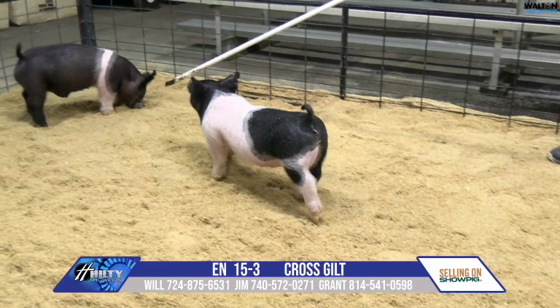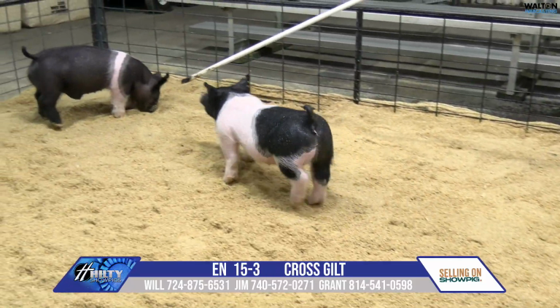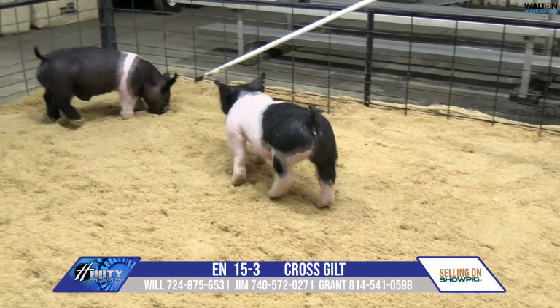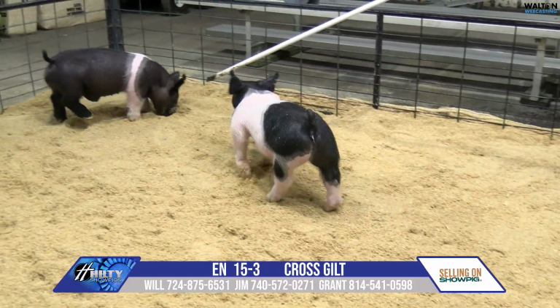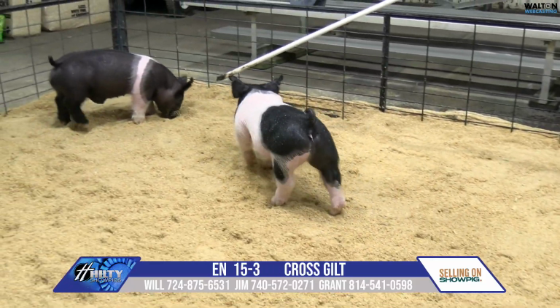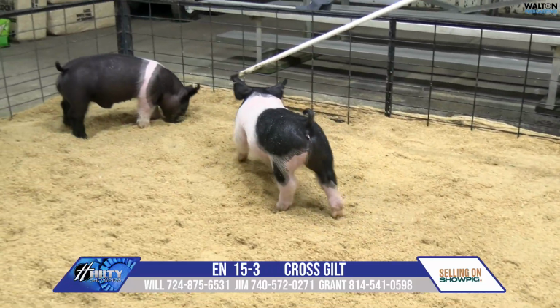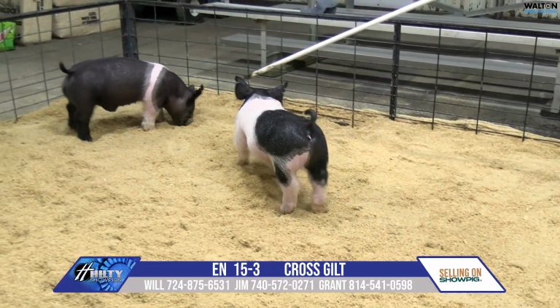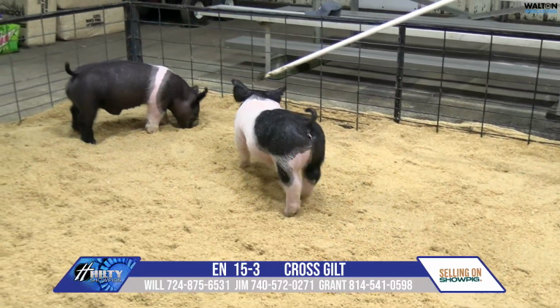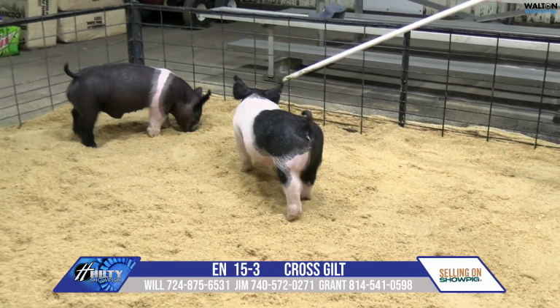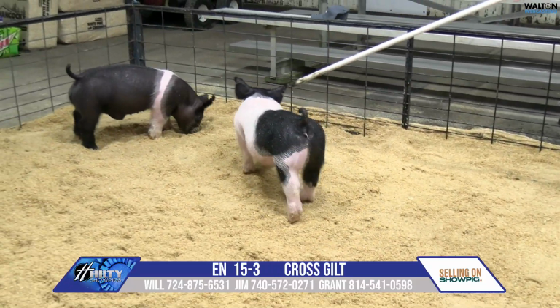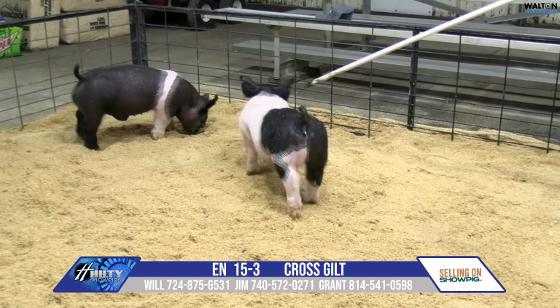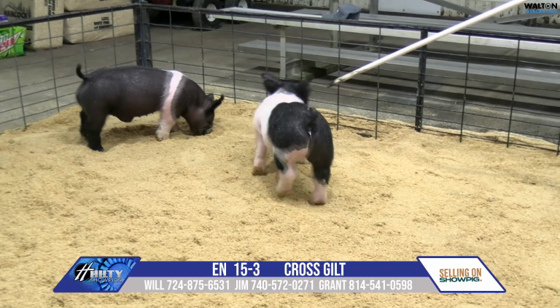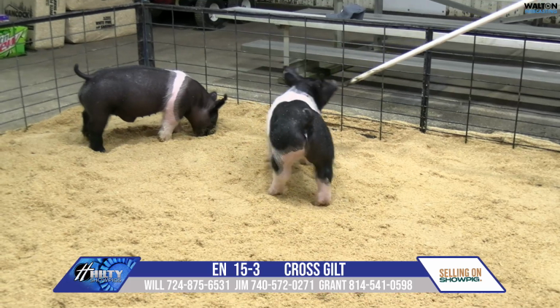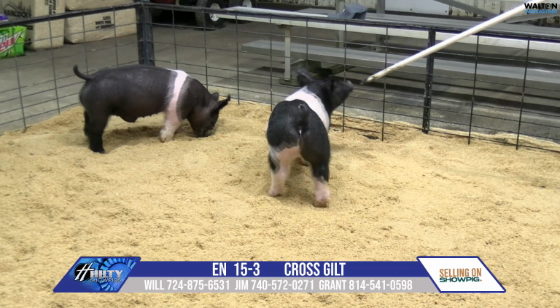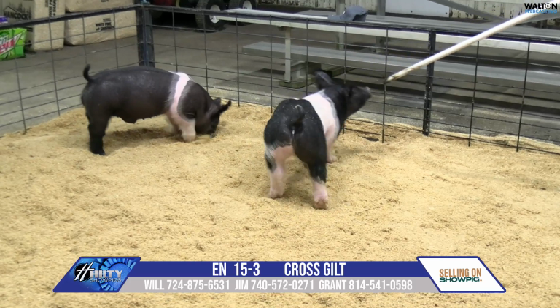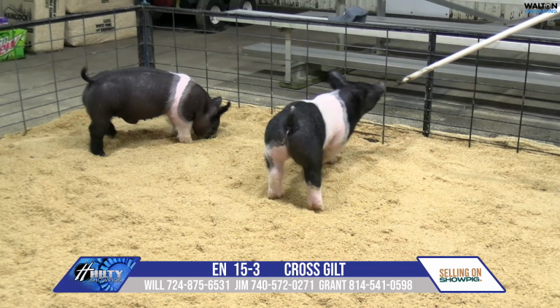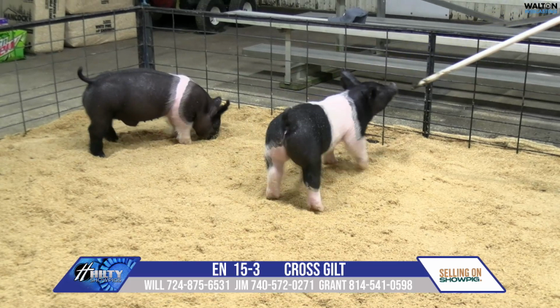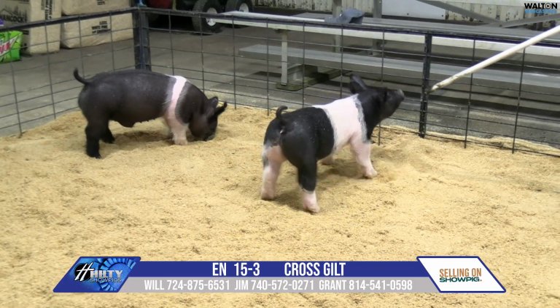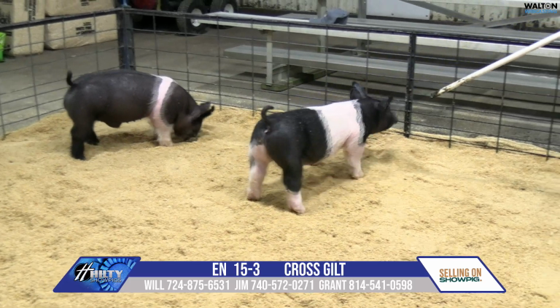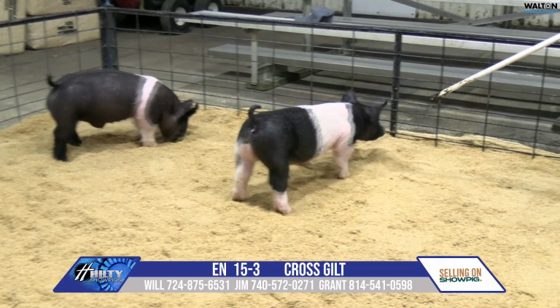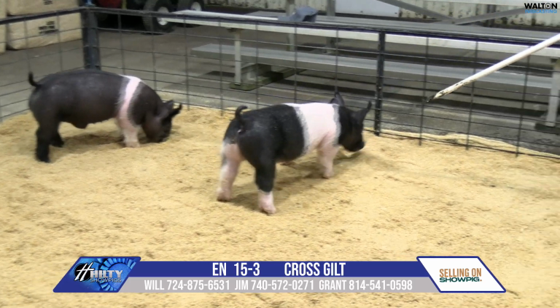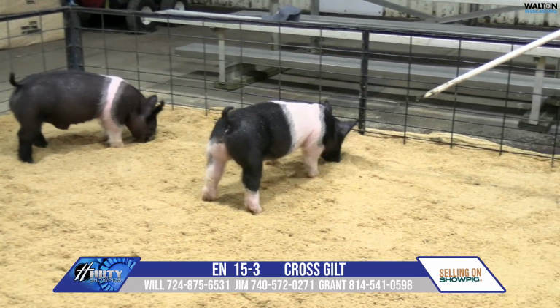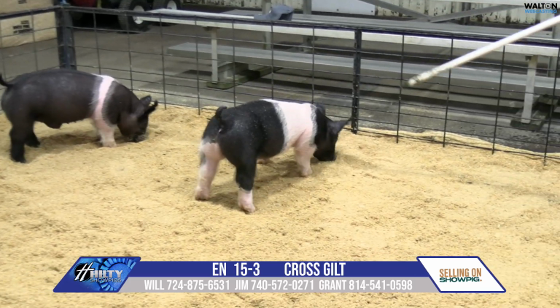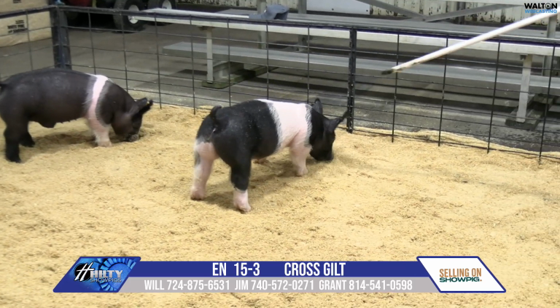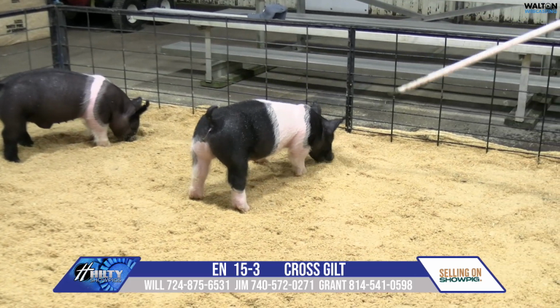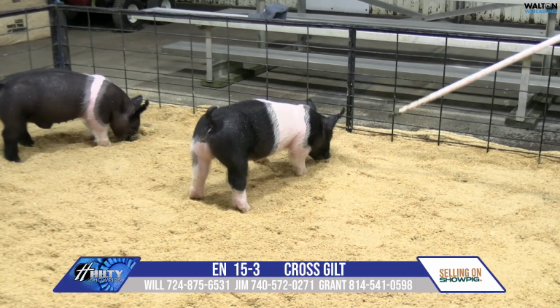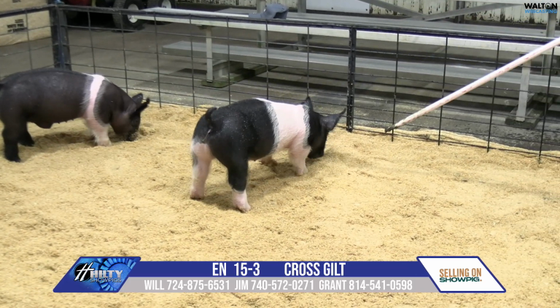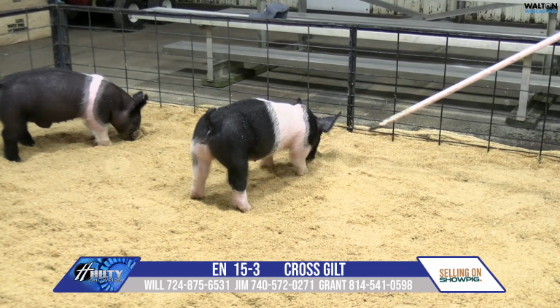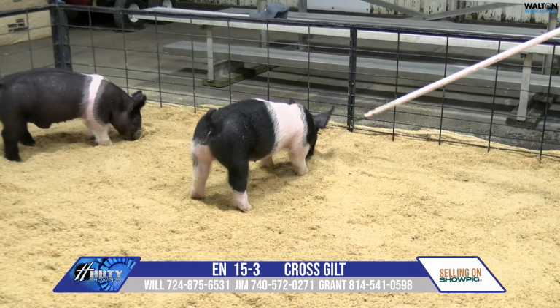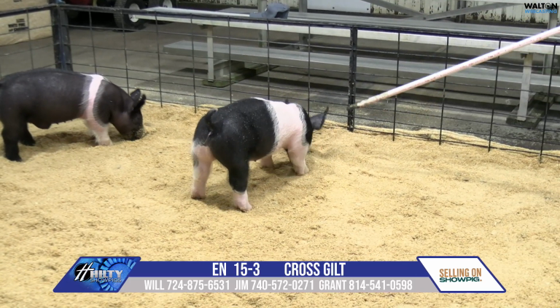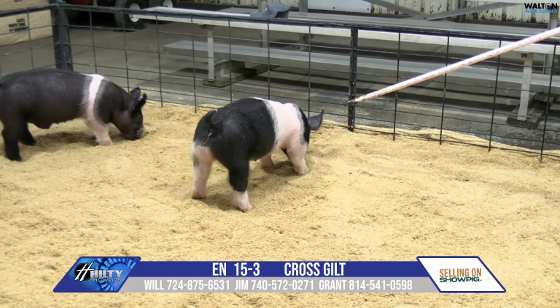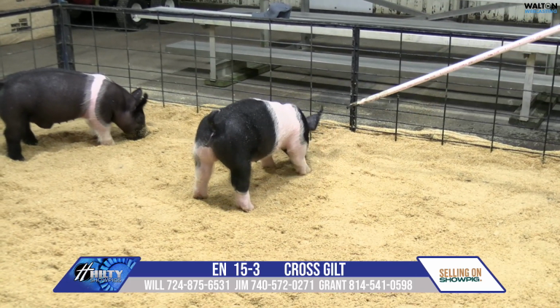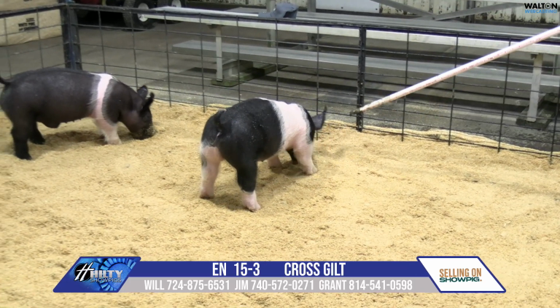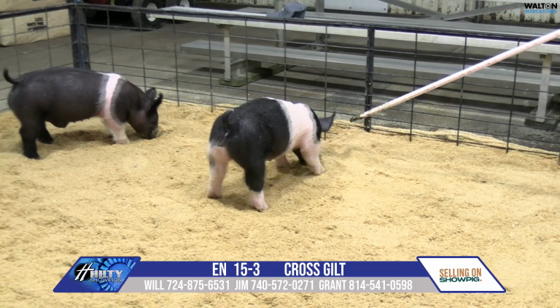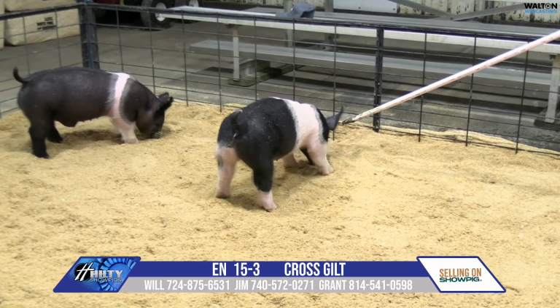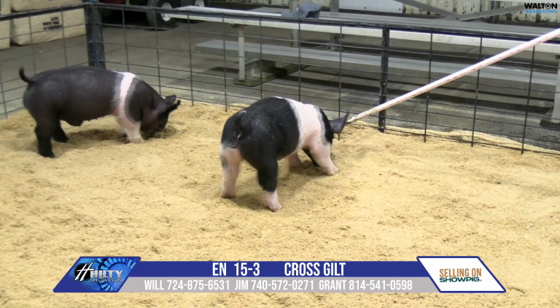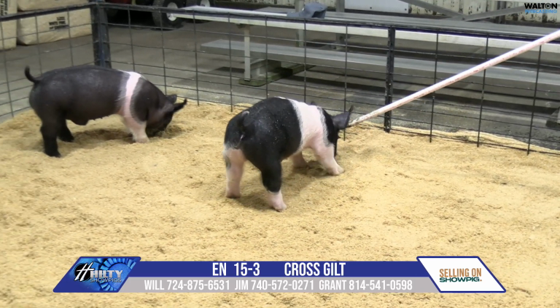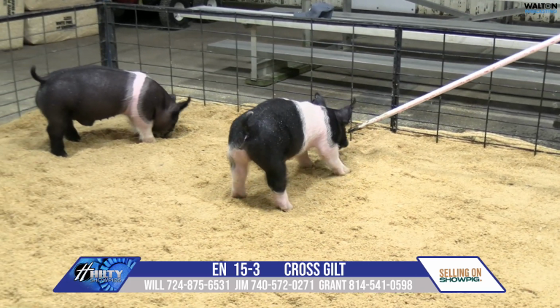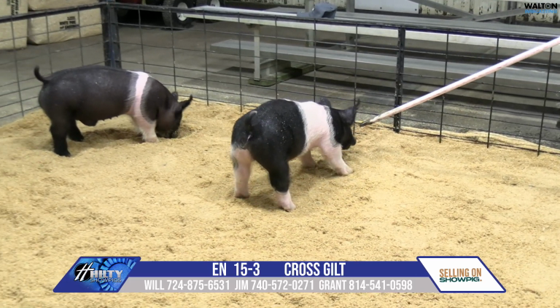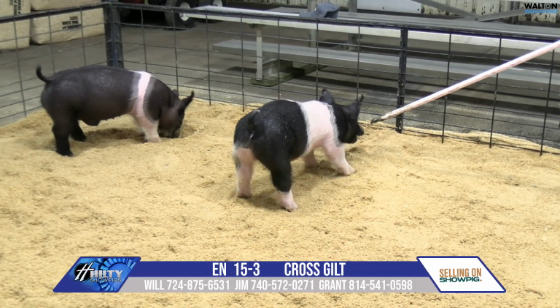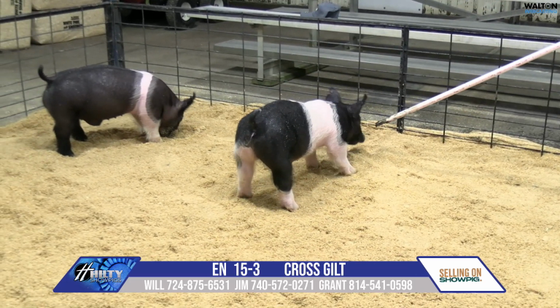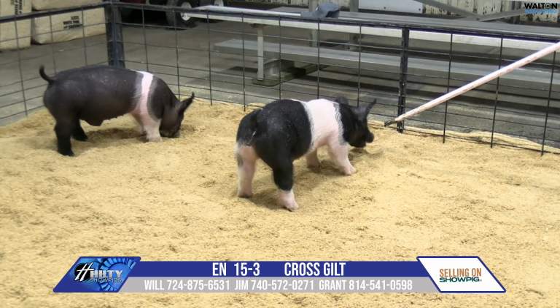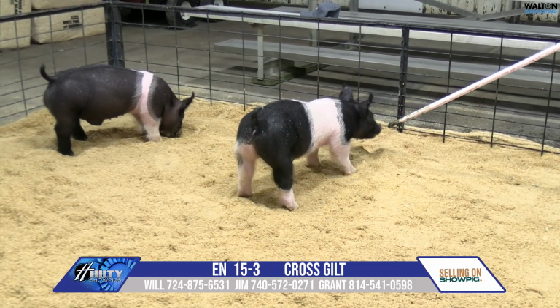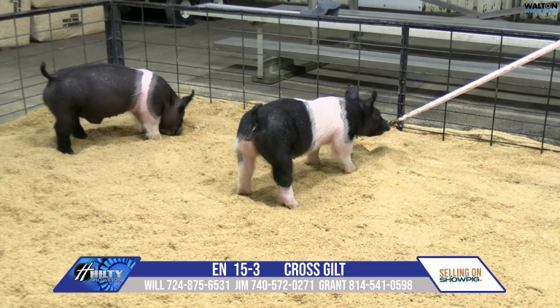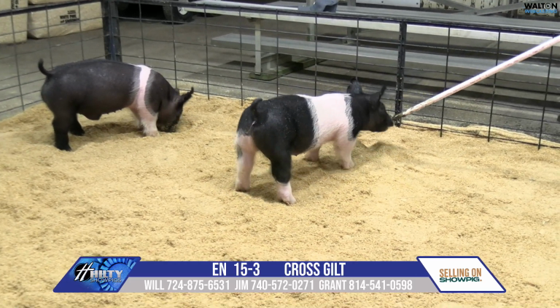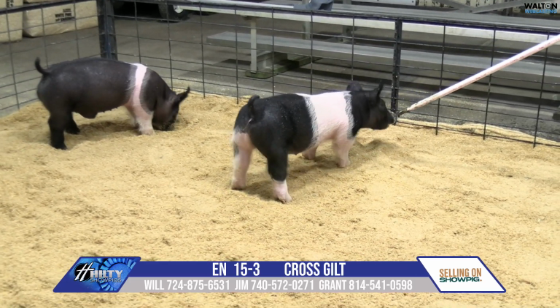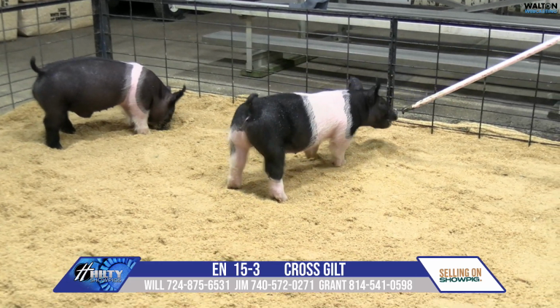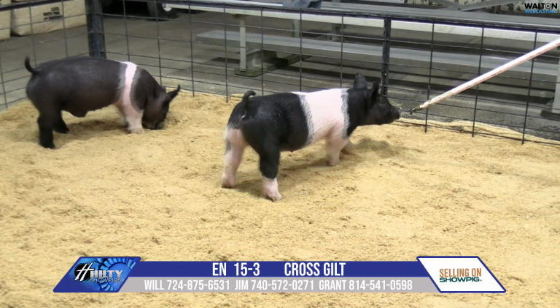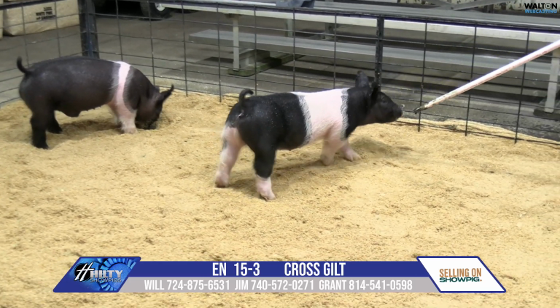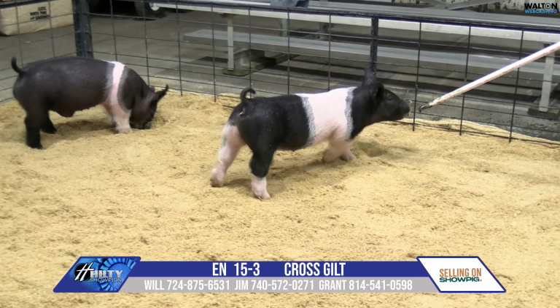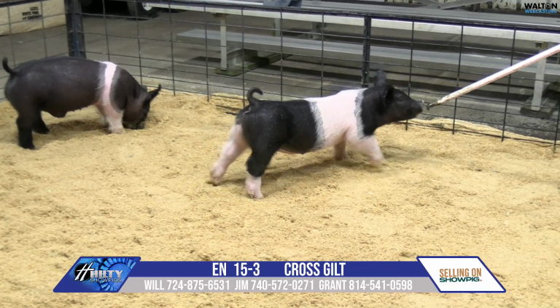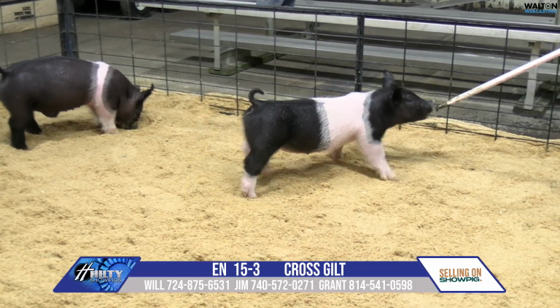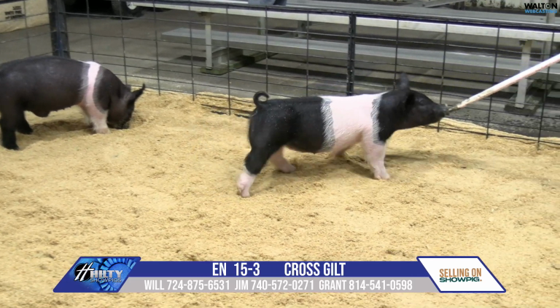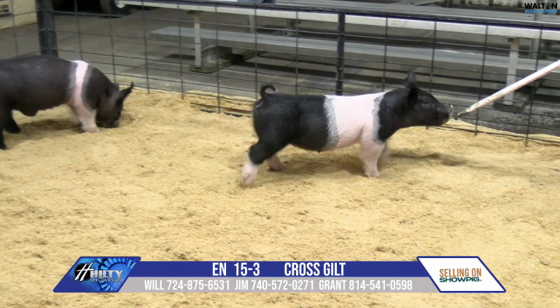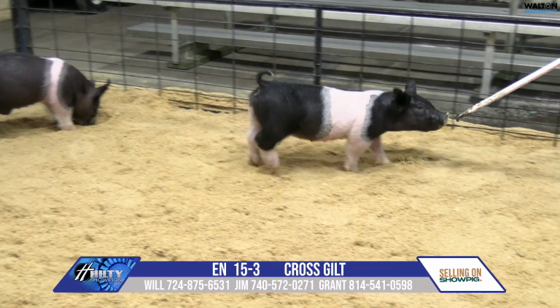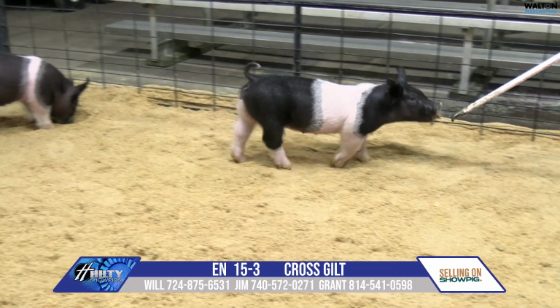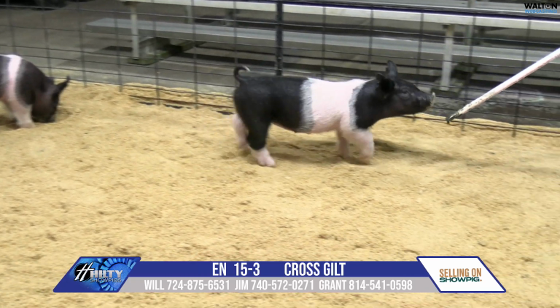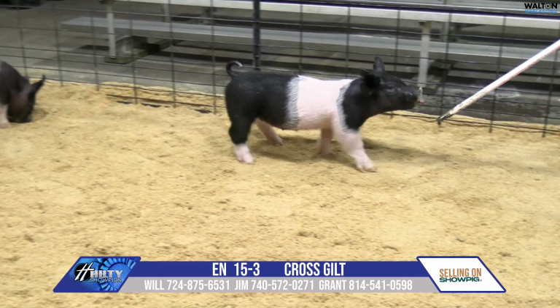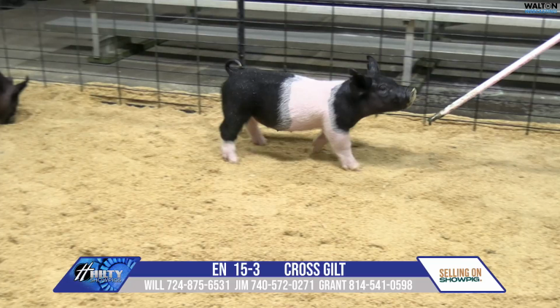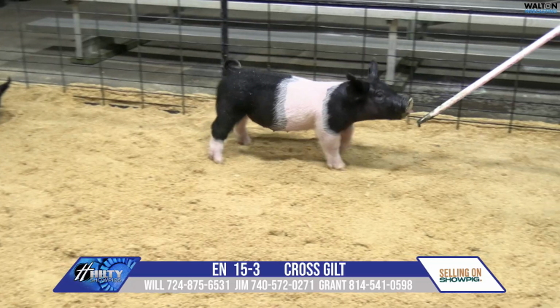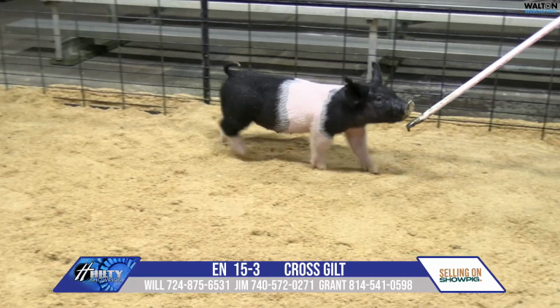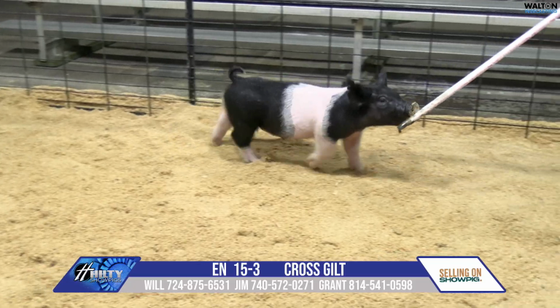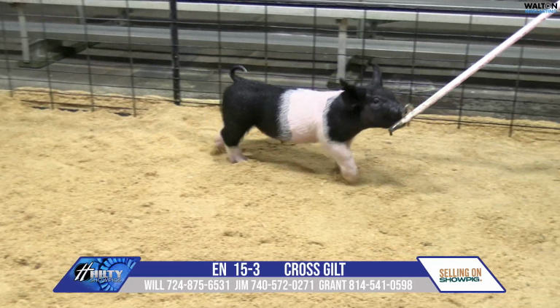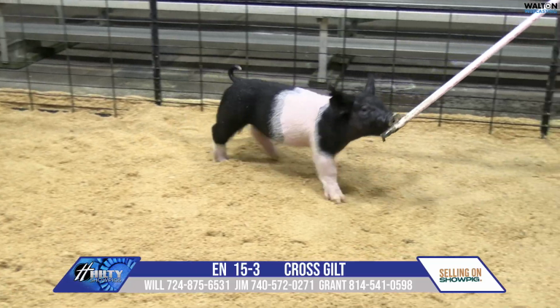This is a very, very deep, consistent litter. I think this gilt's got potential to be a very good big one someday.